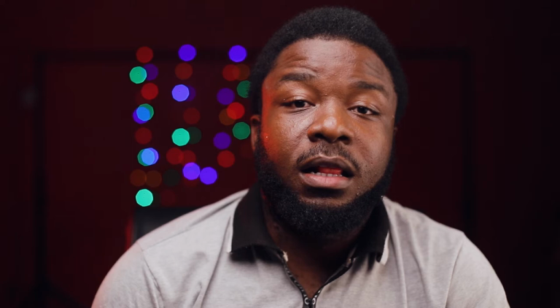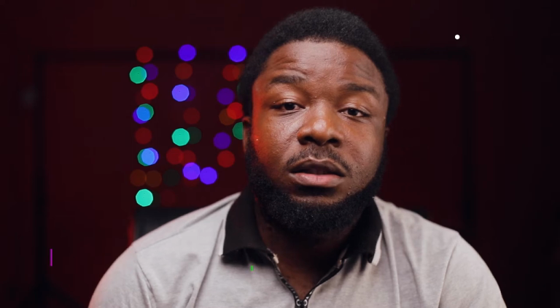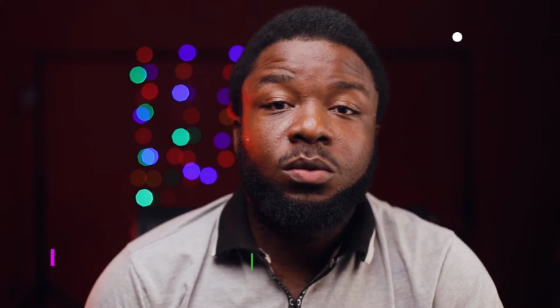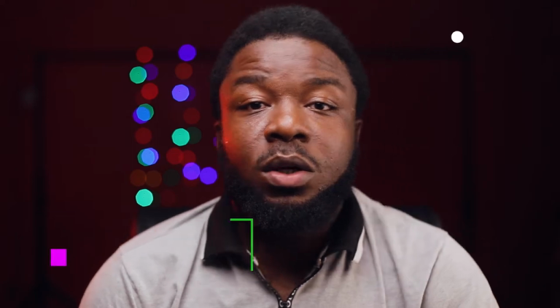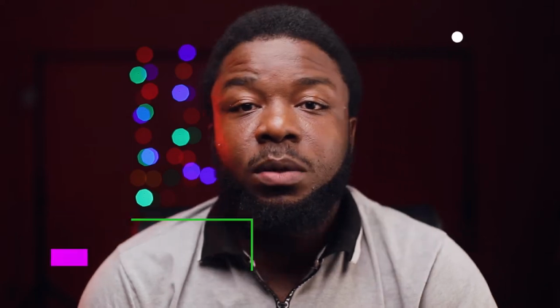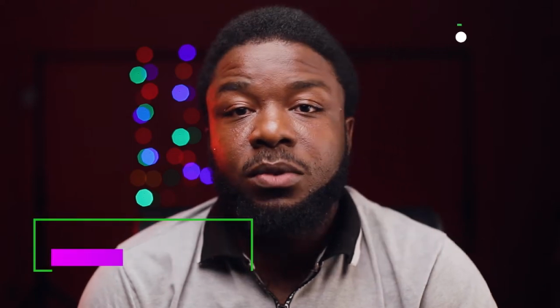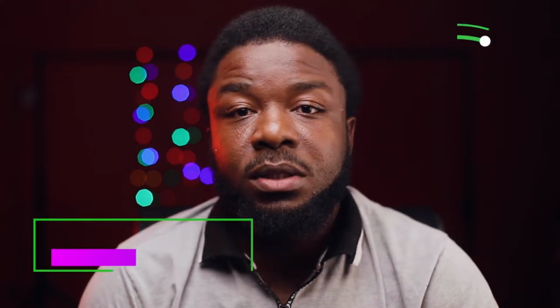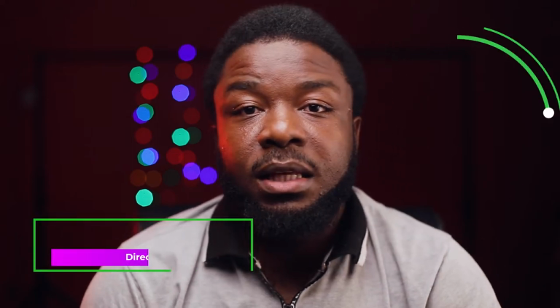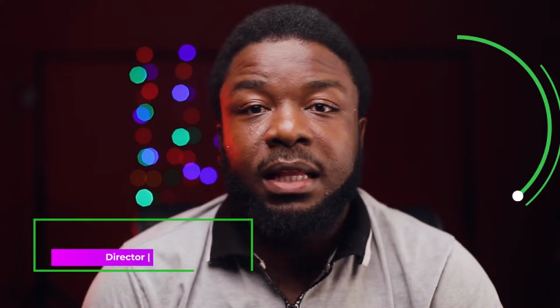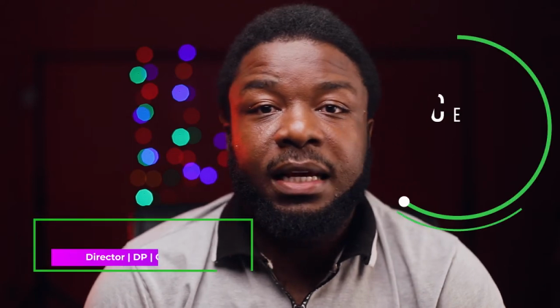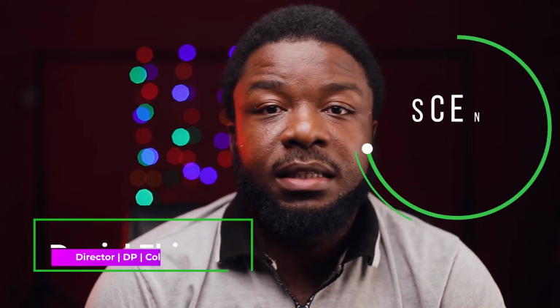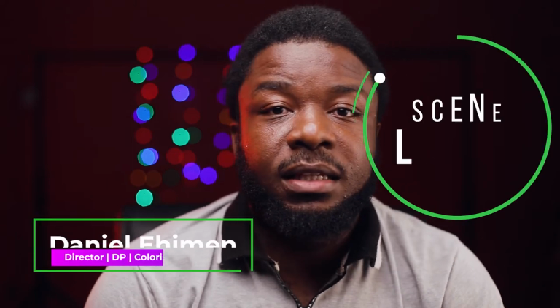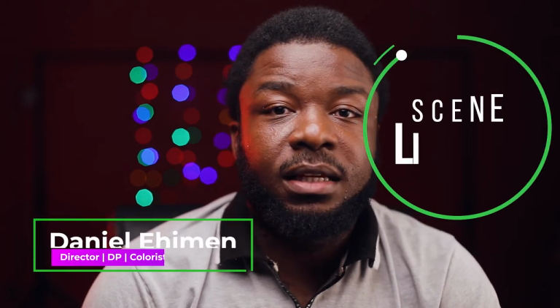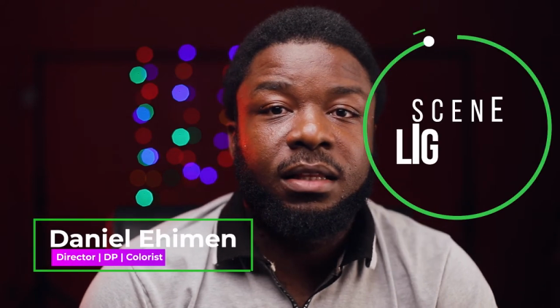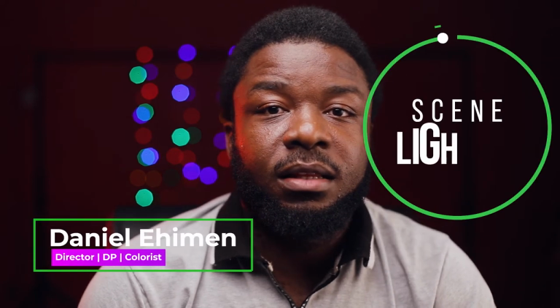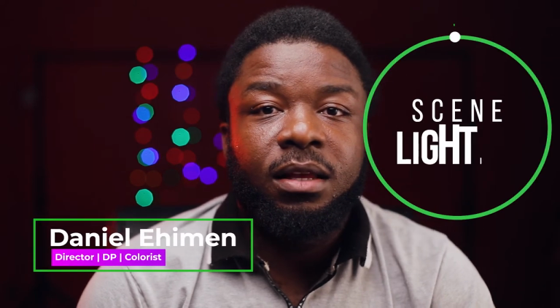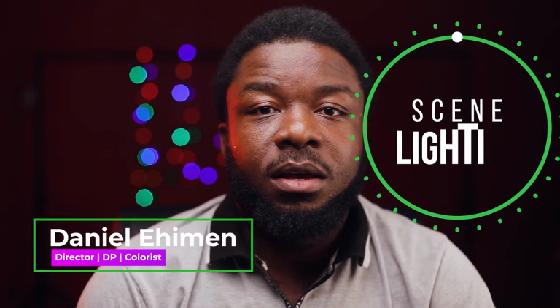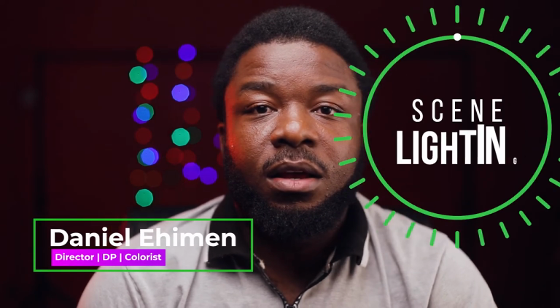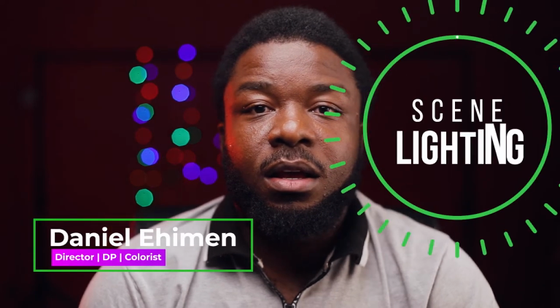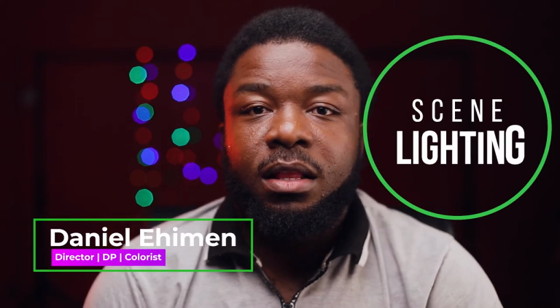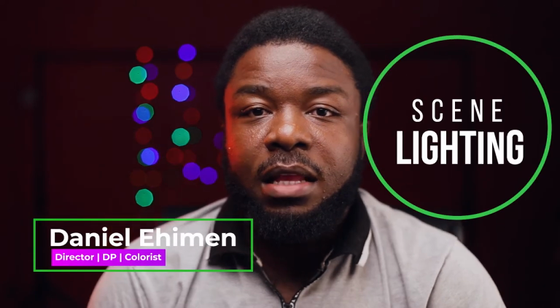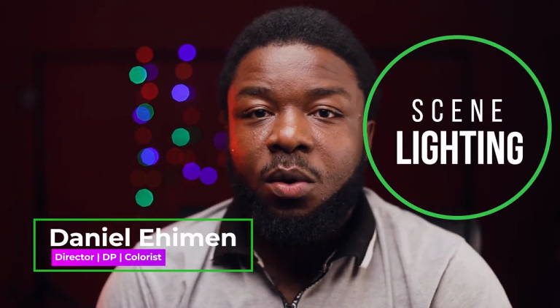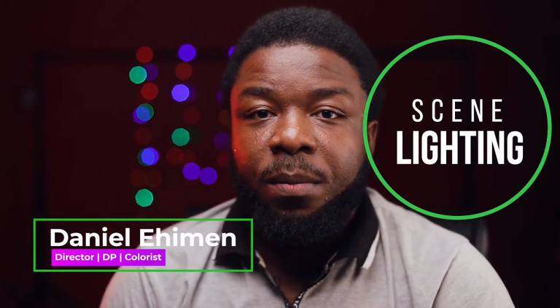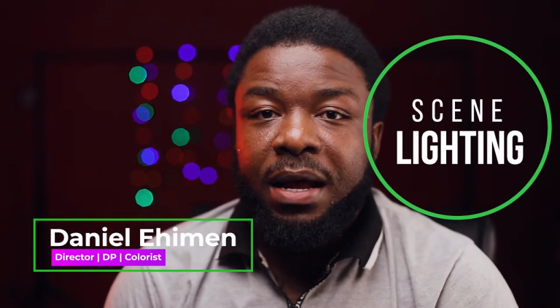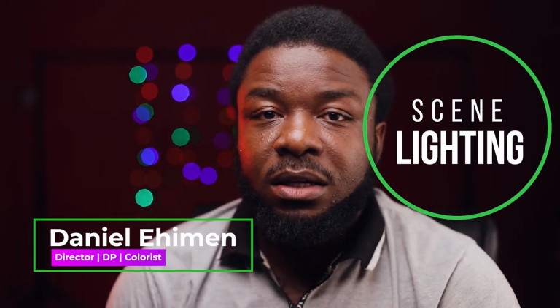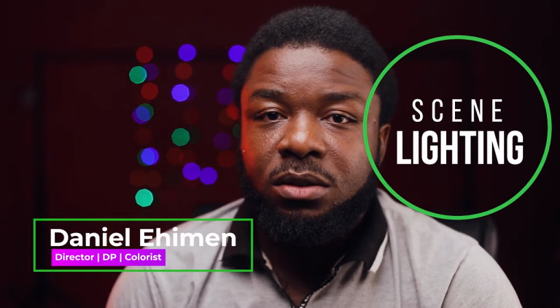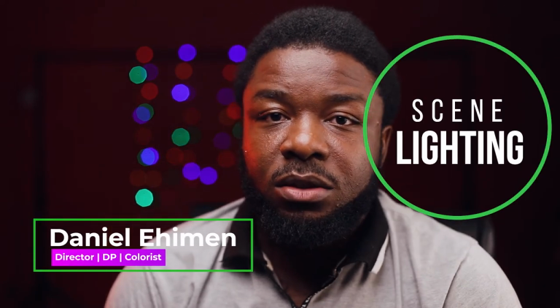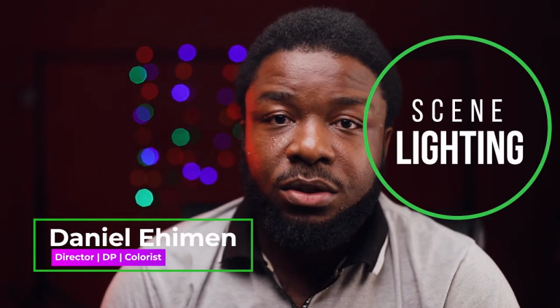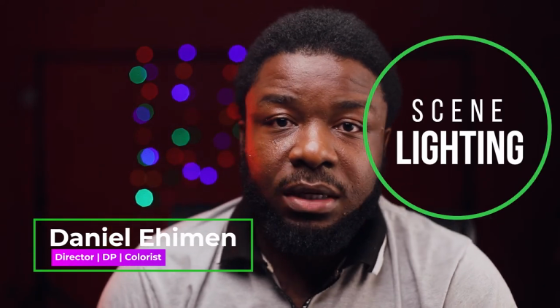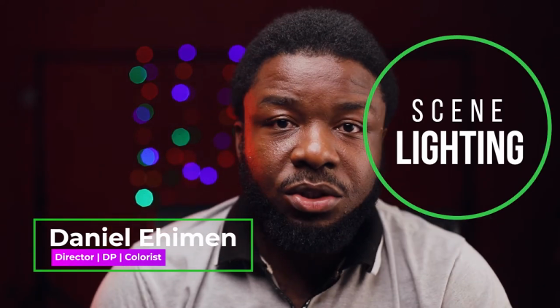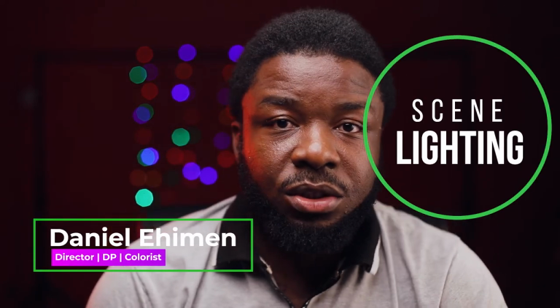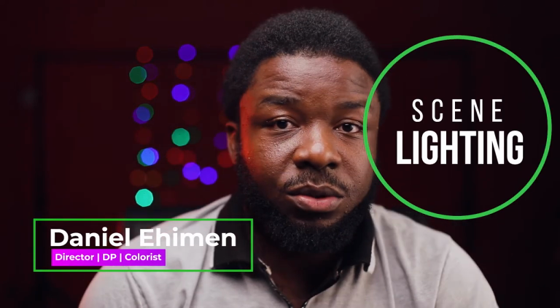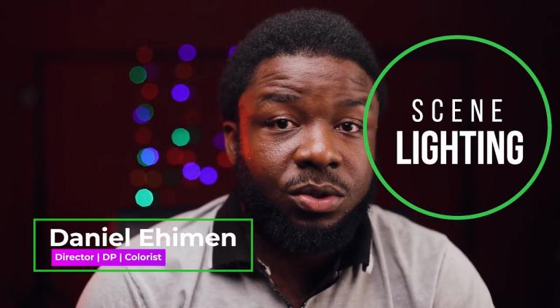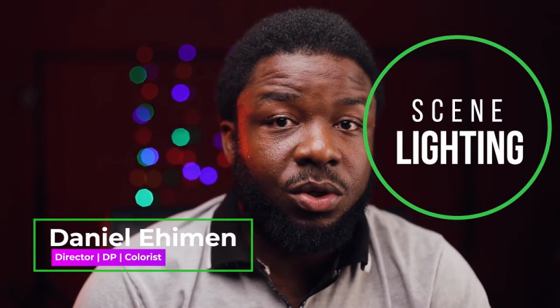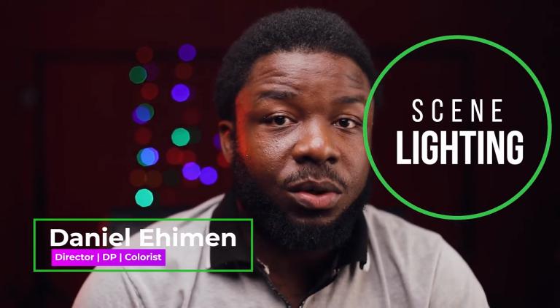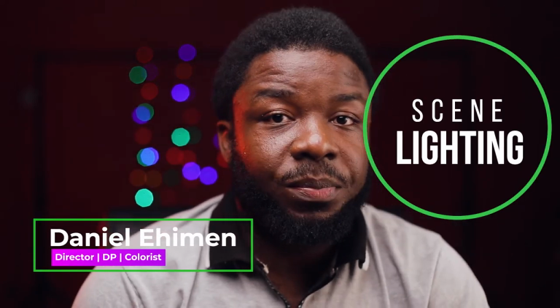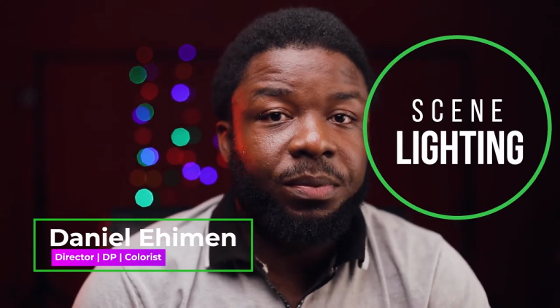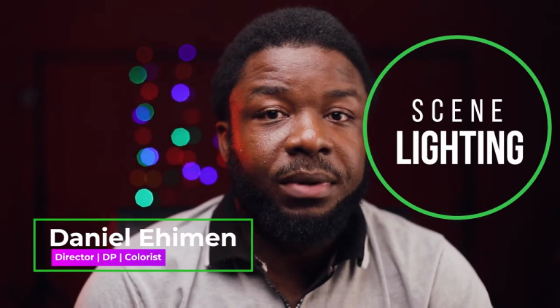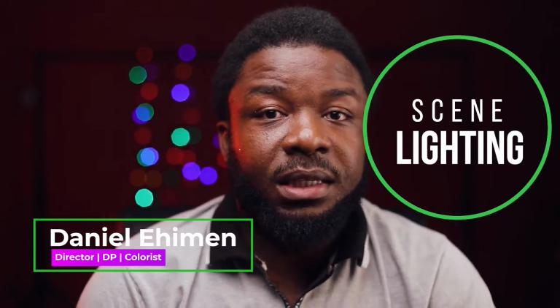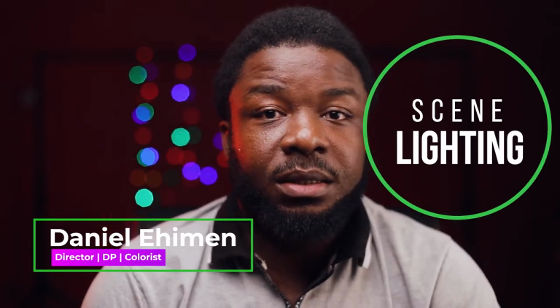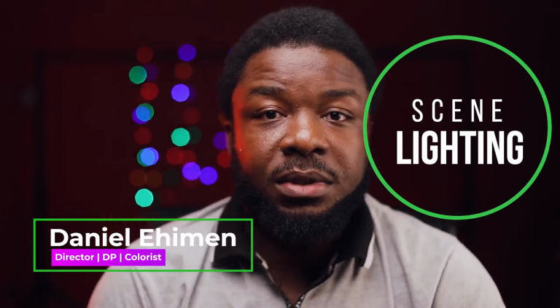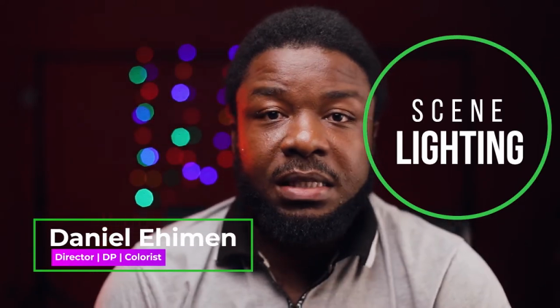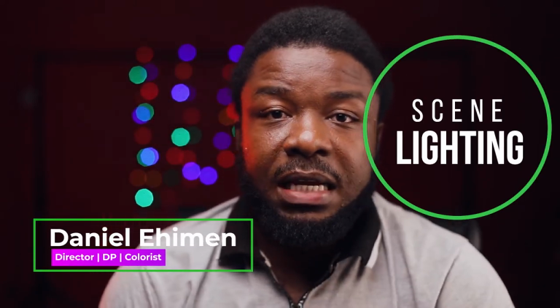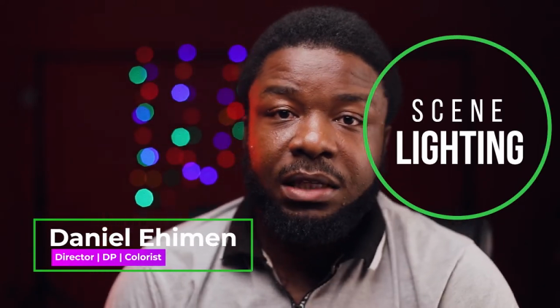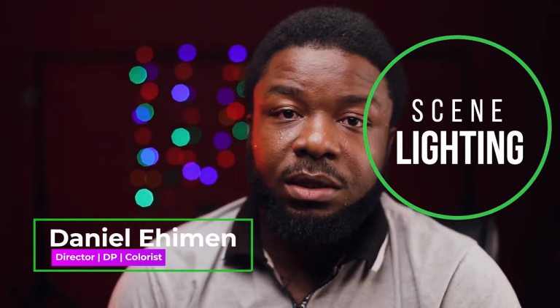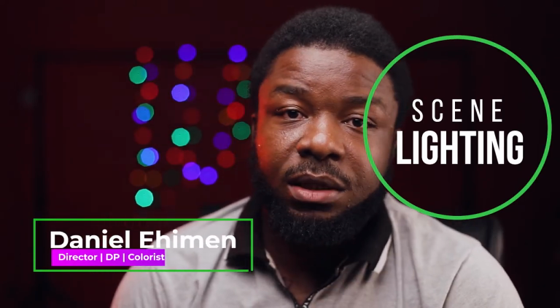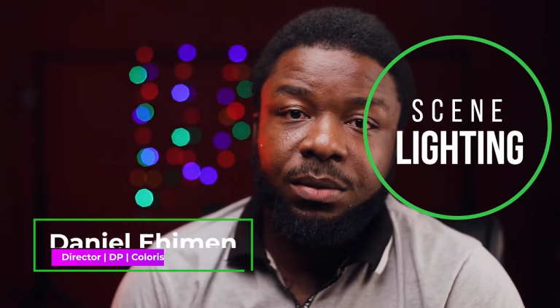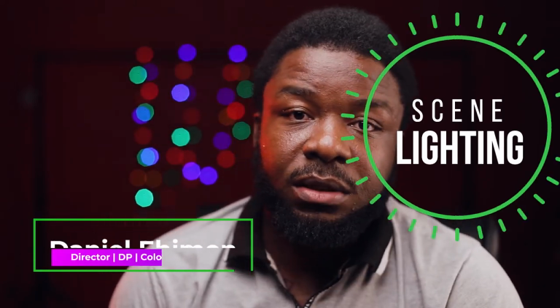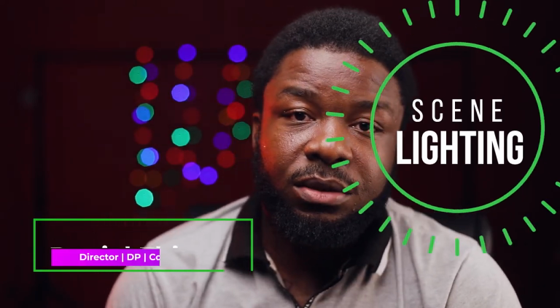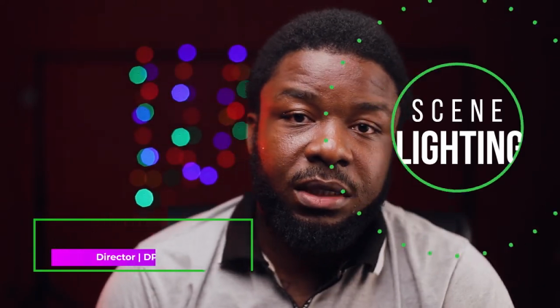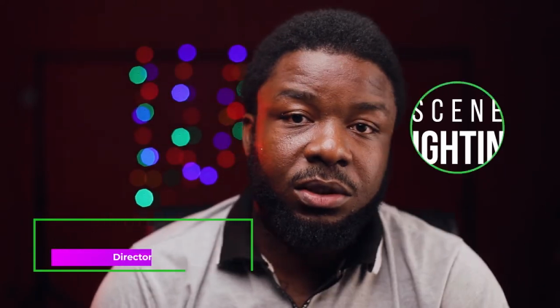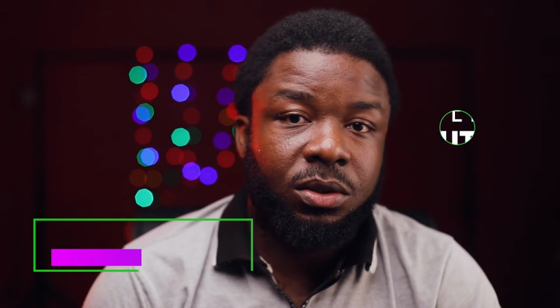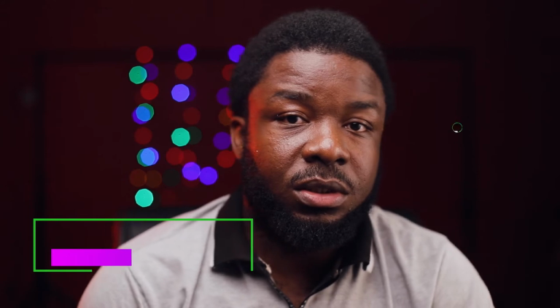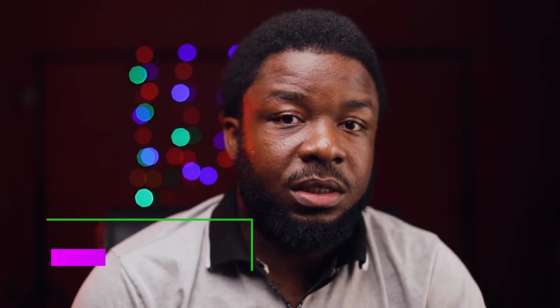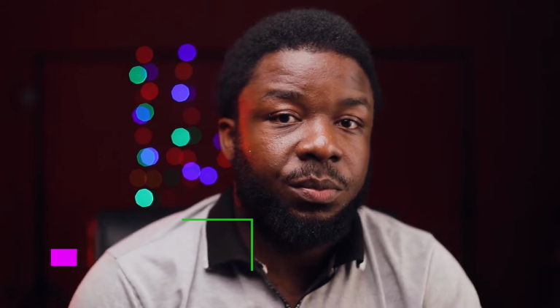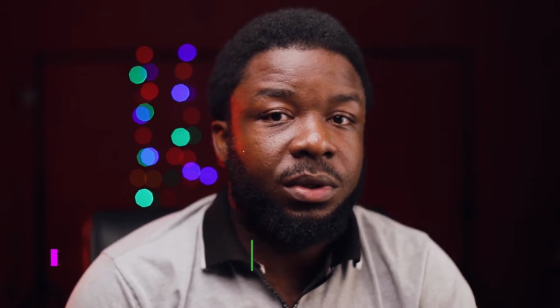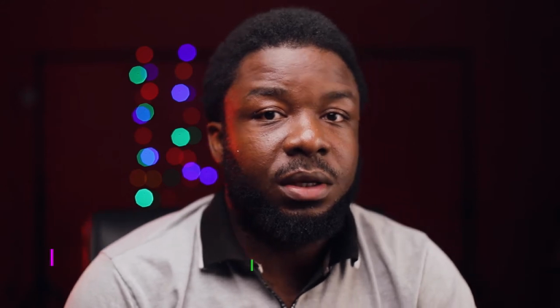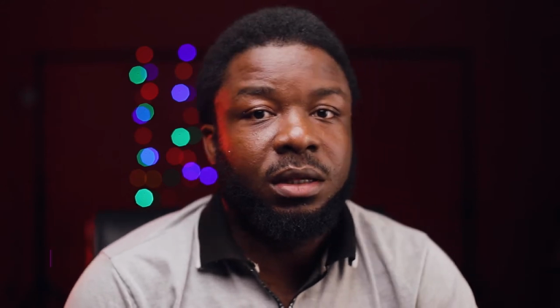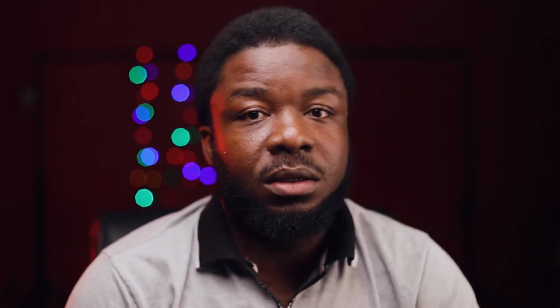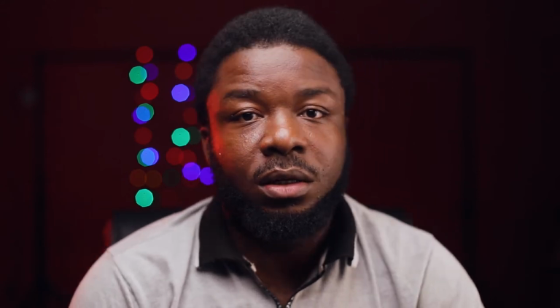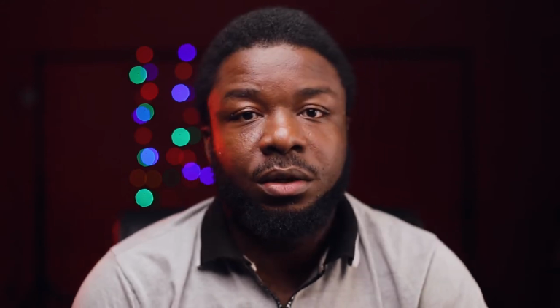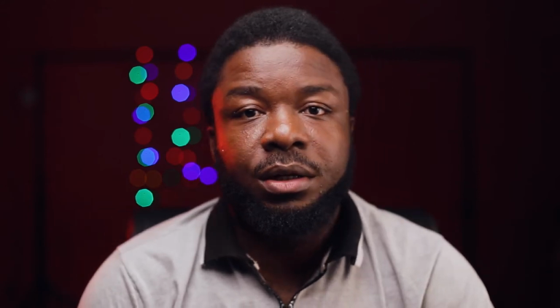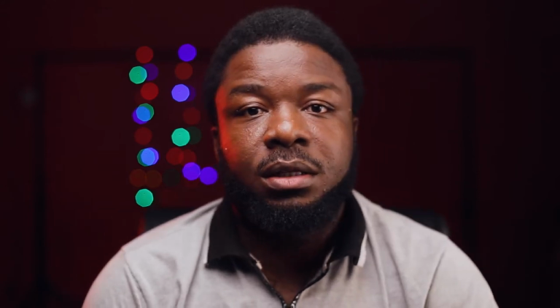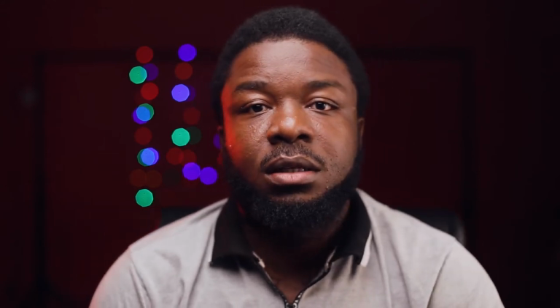Hello and welcome to SynLighting. Now we're back to our traditional scope. My name is Daniel Himmel, Director, DP, and Colorist.